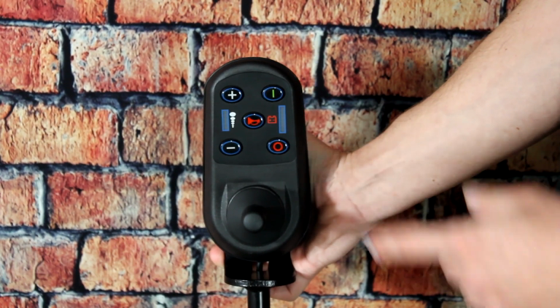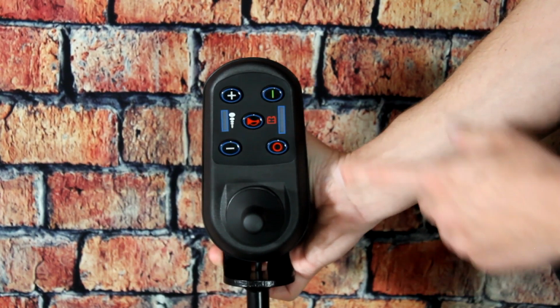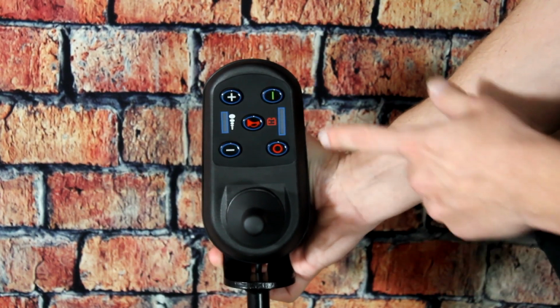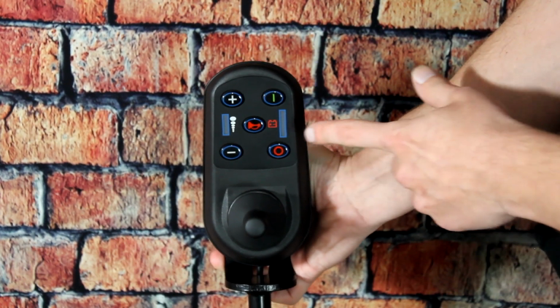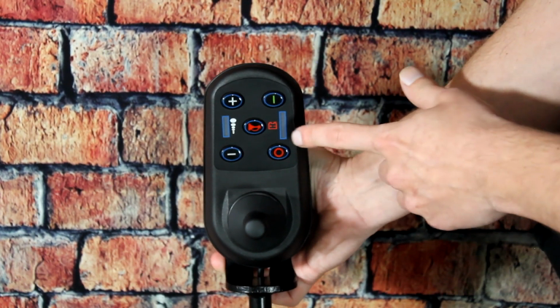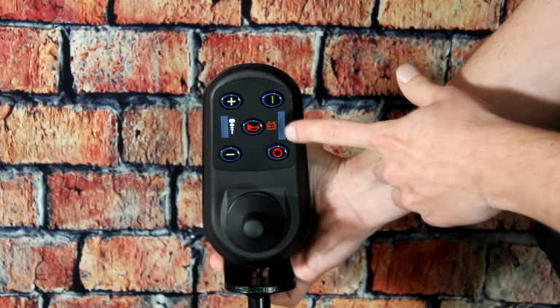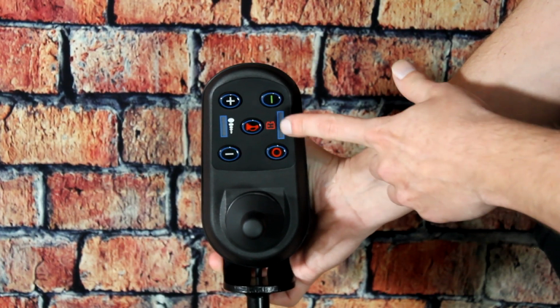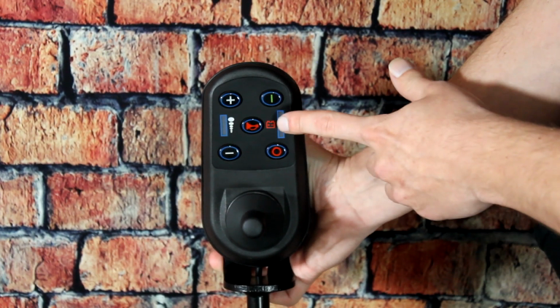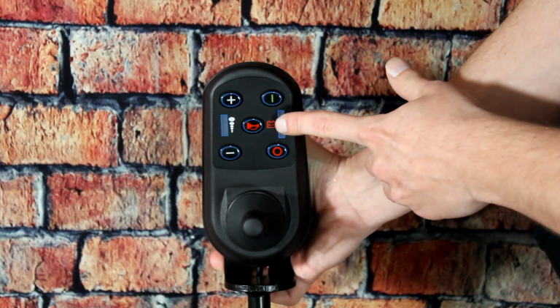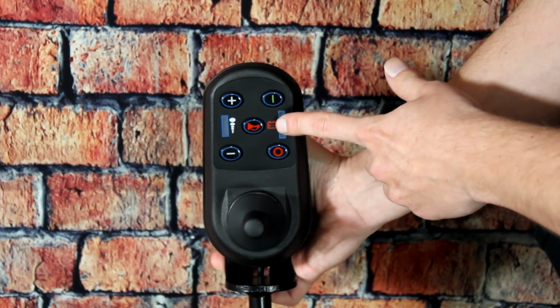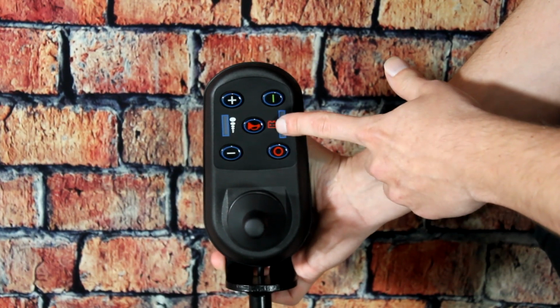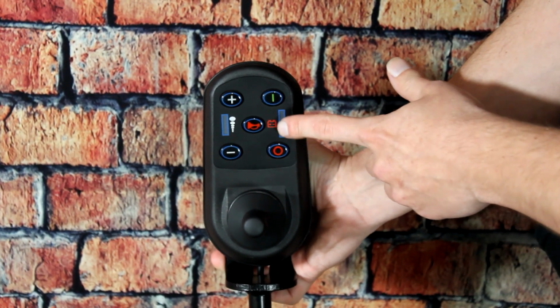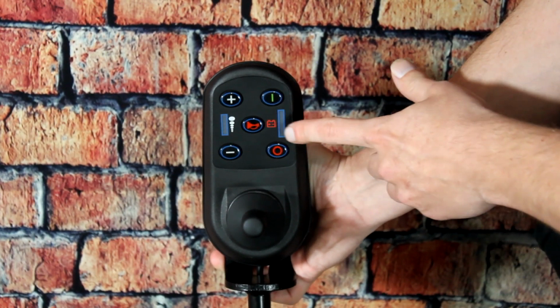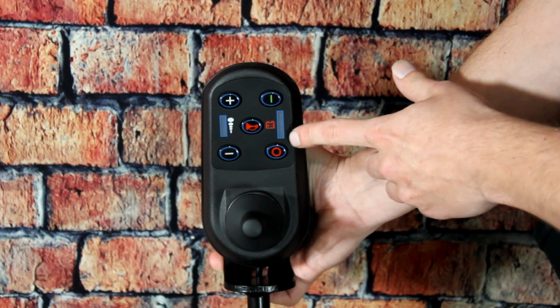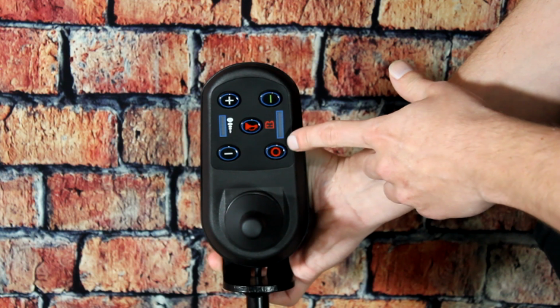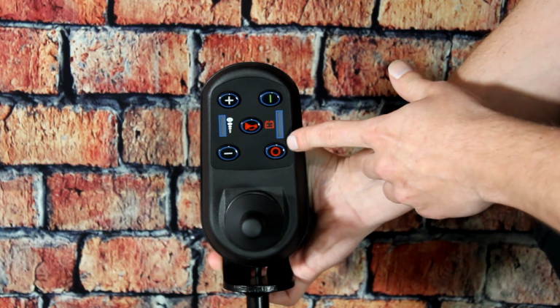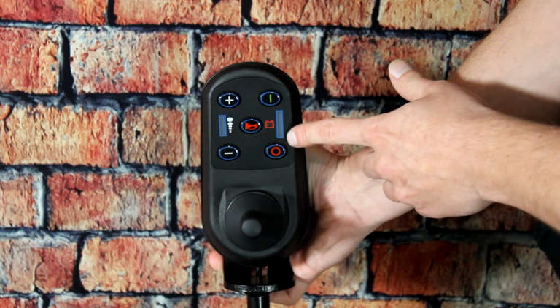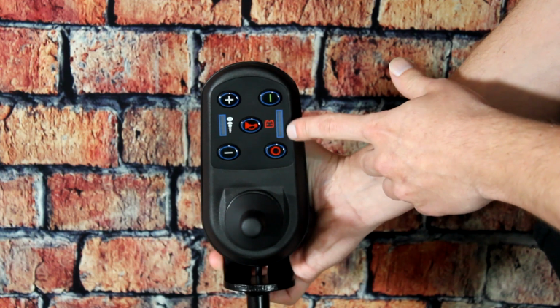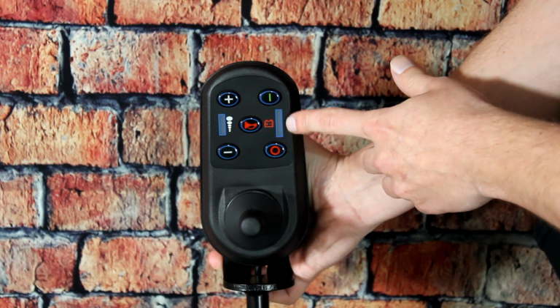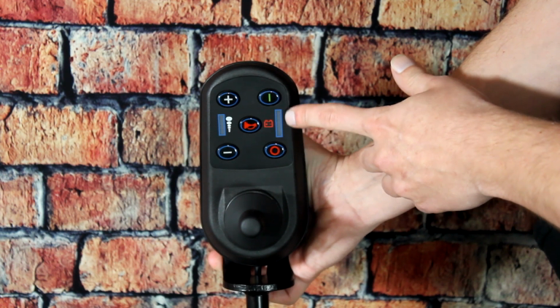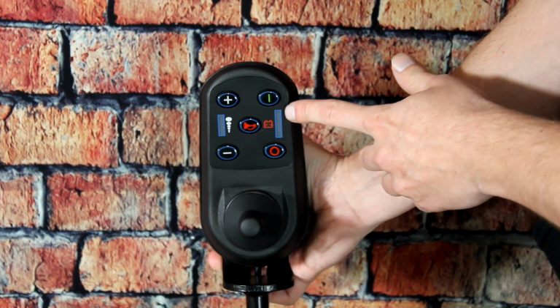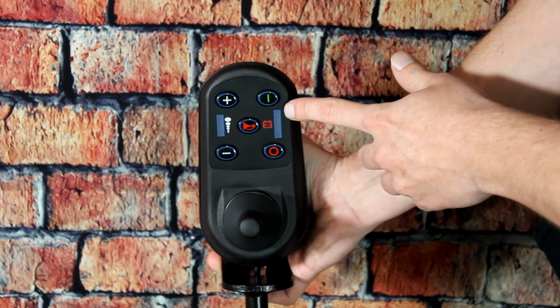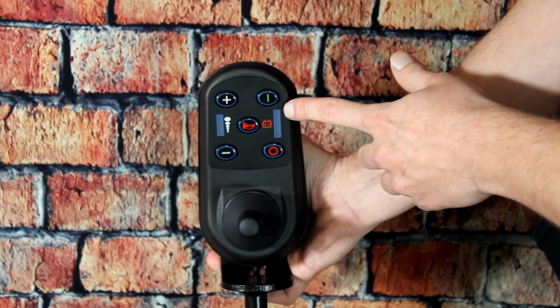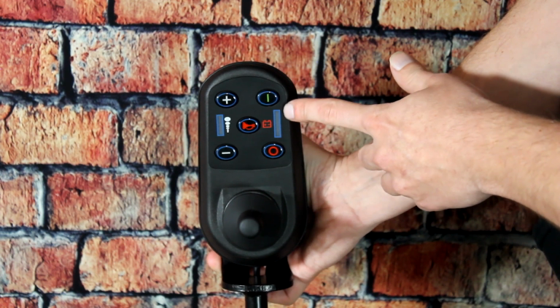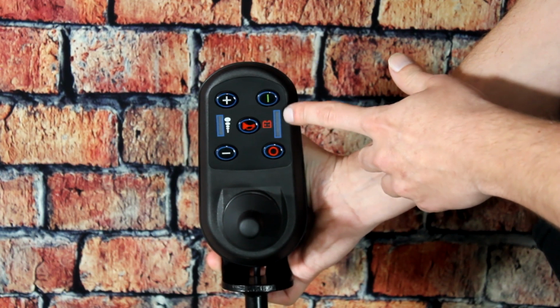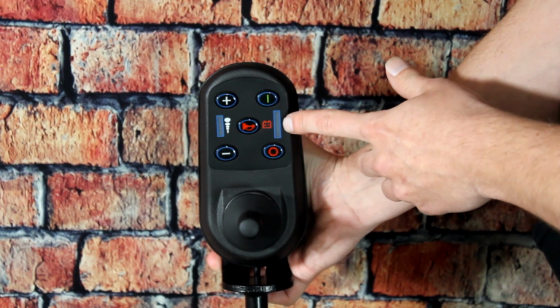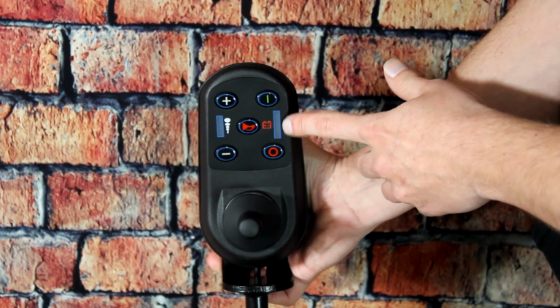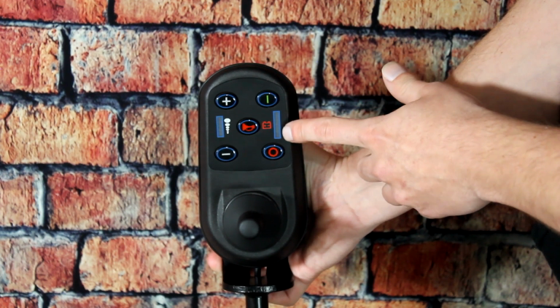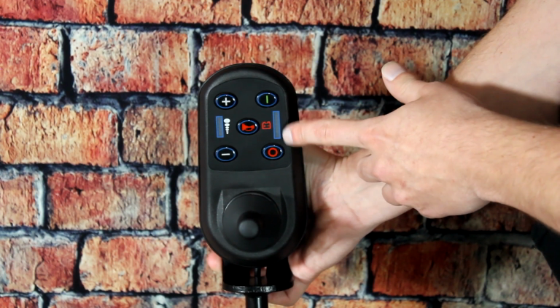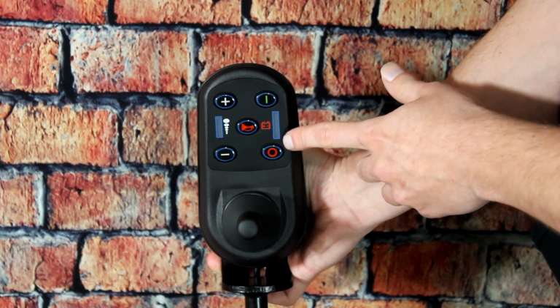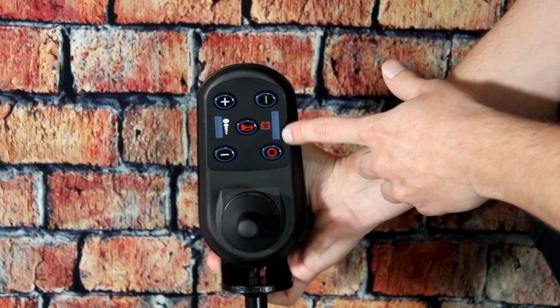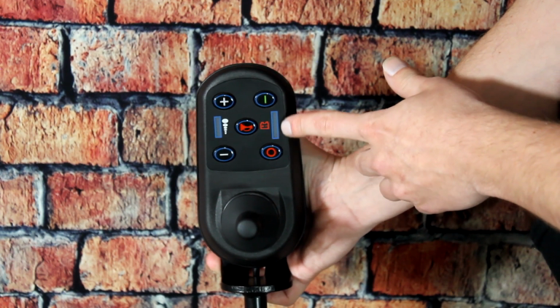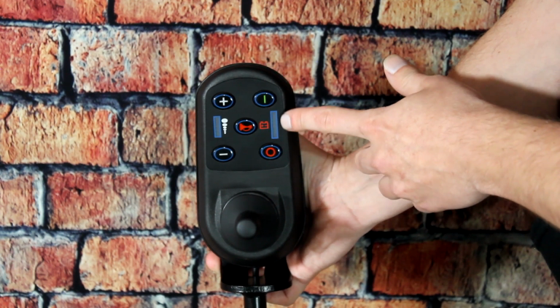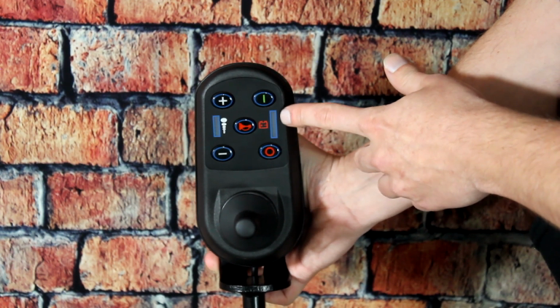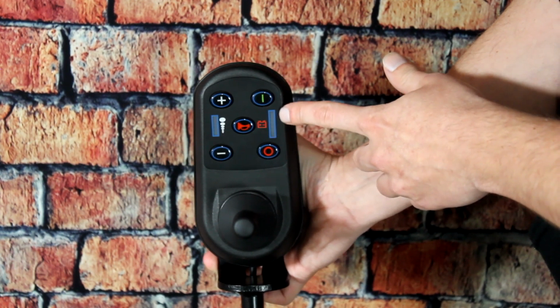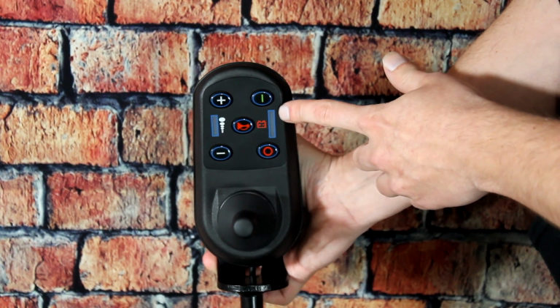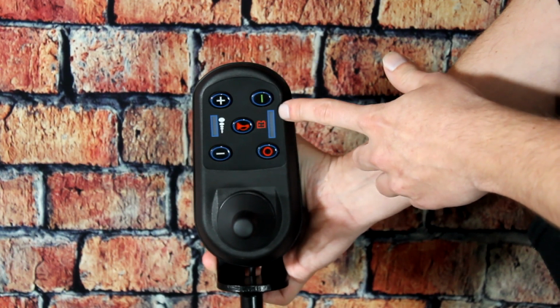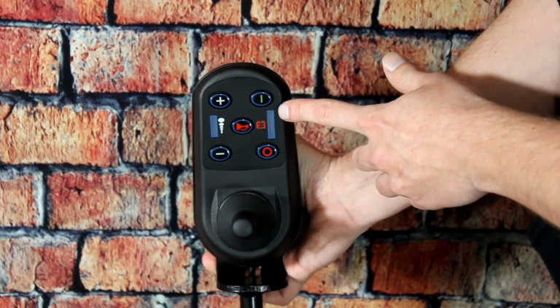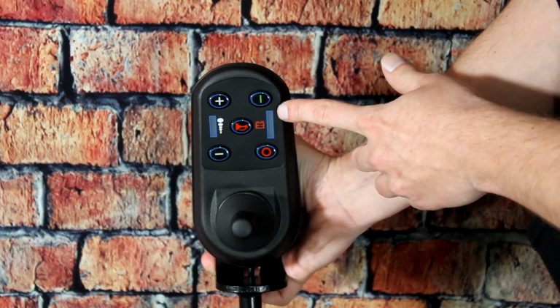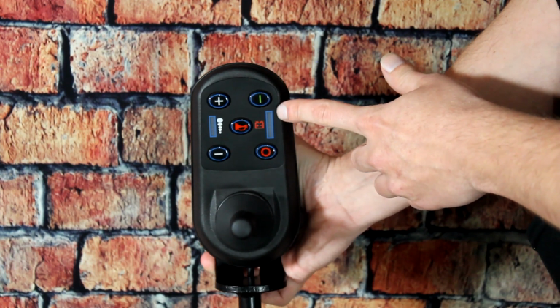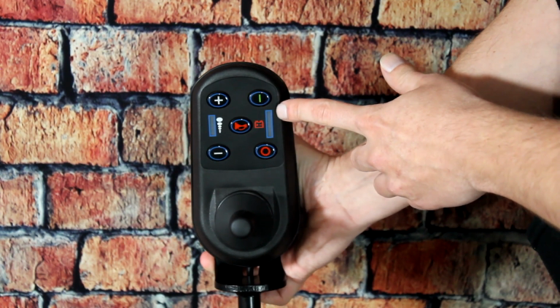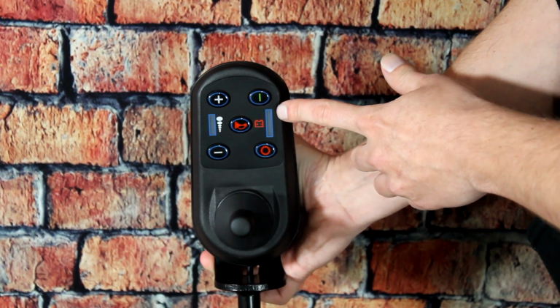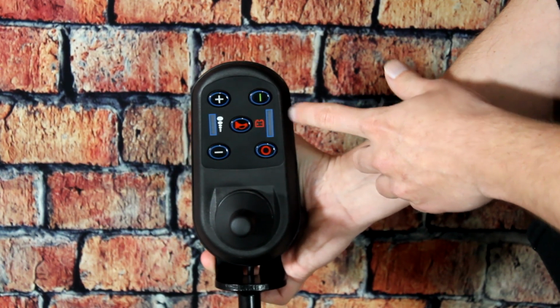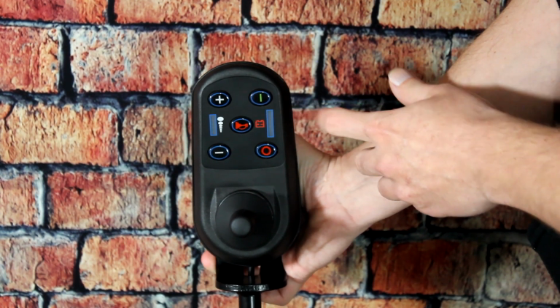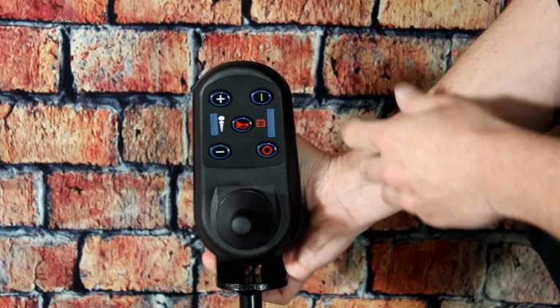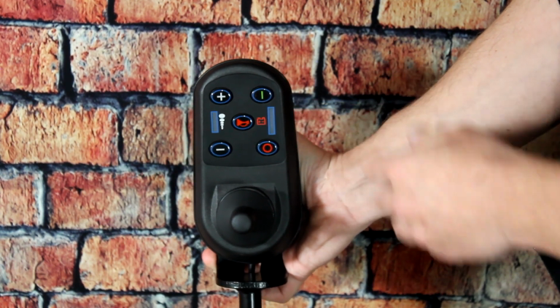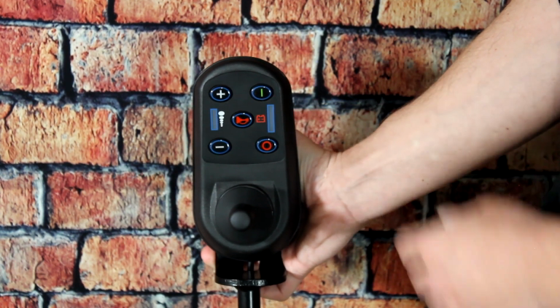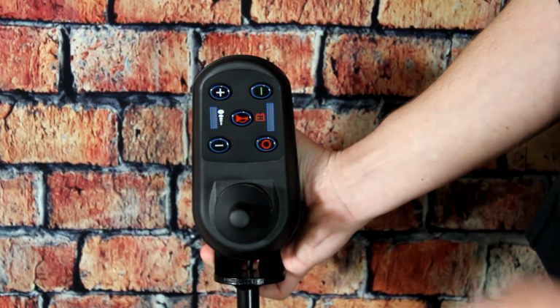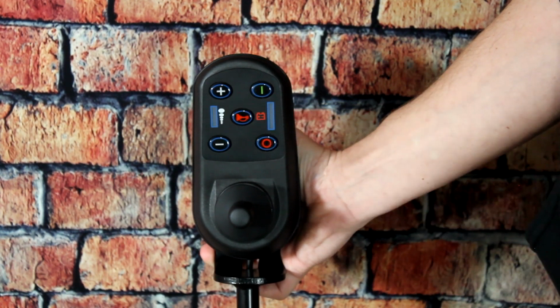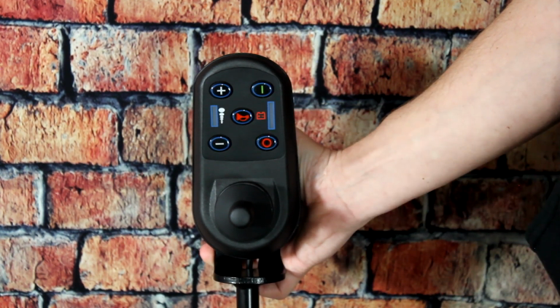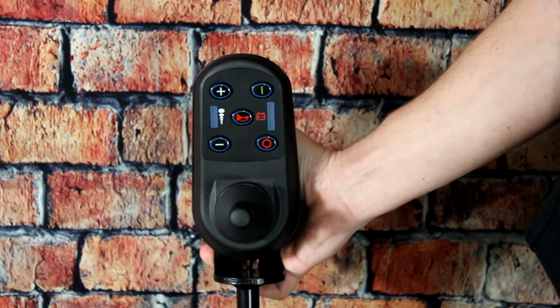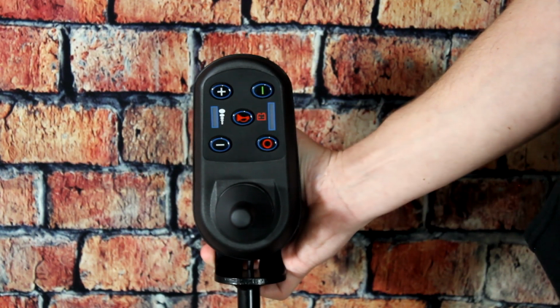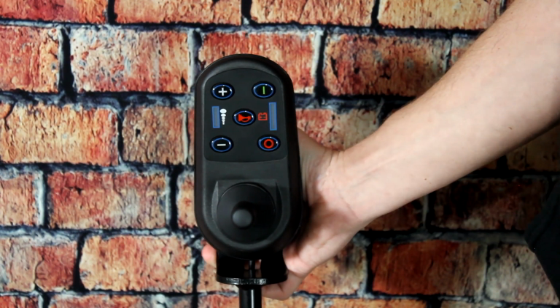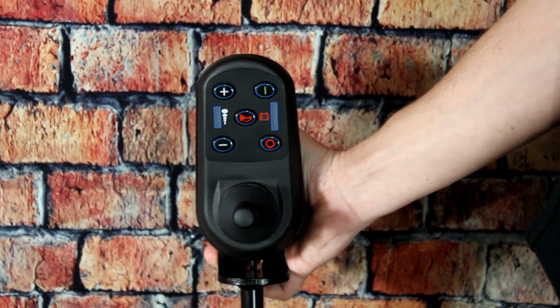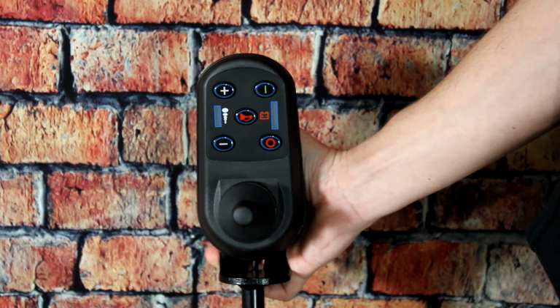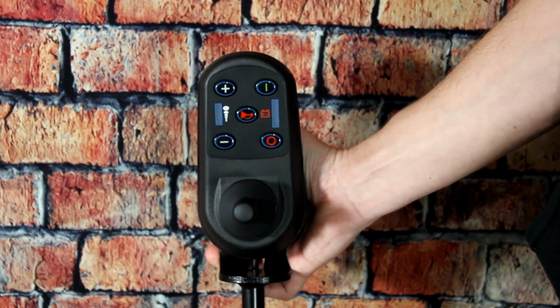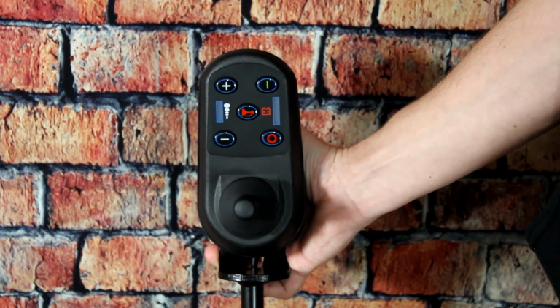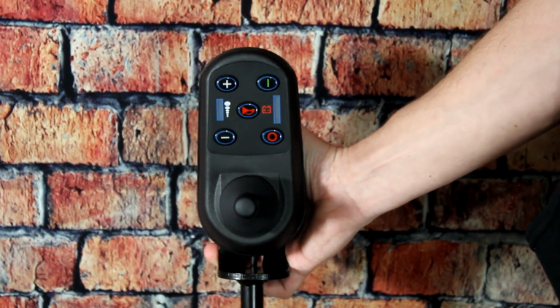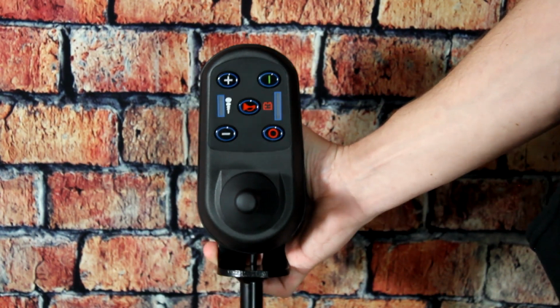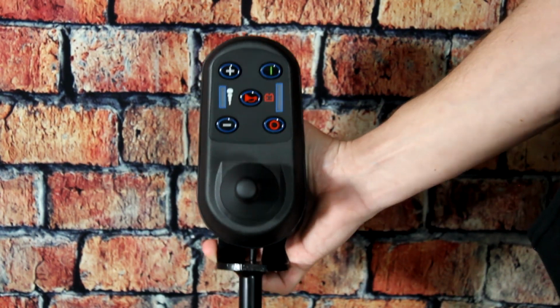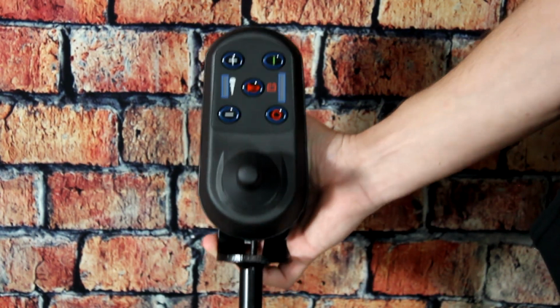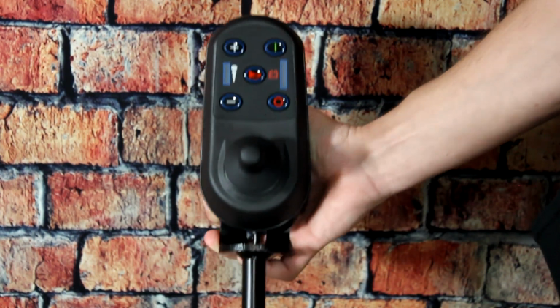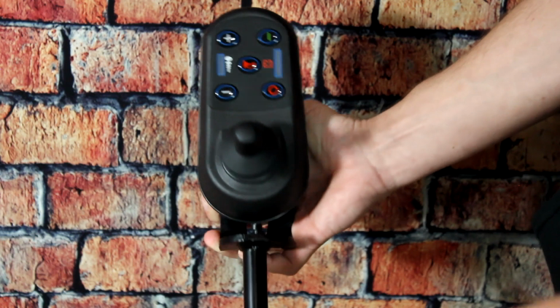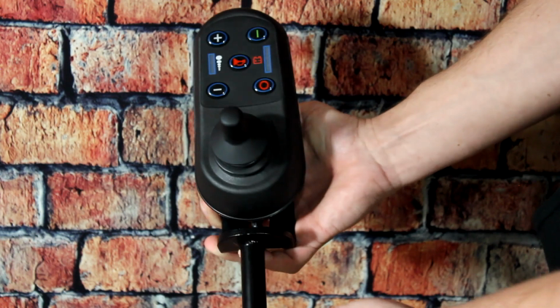All the way over to the right, you have an LED indicator informing you of how much battery power you have left before you need to charge the Electra 7.